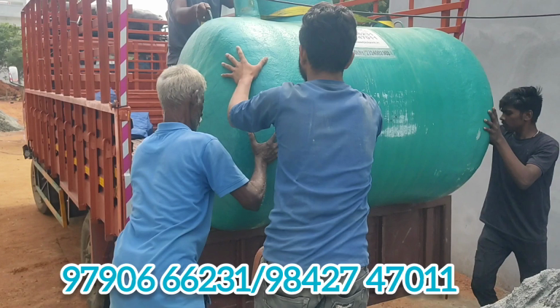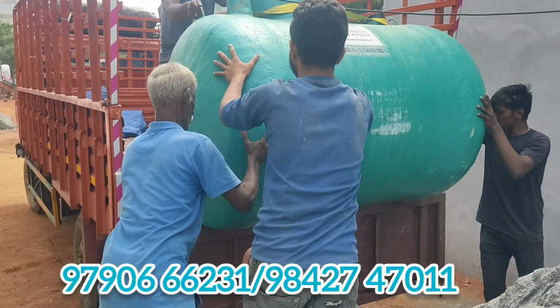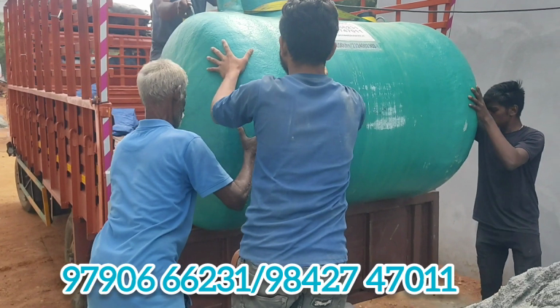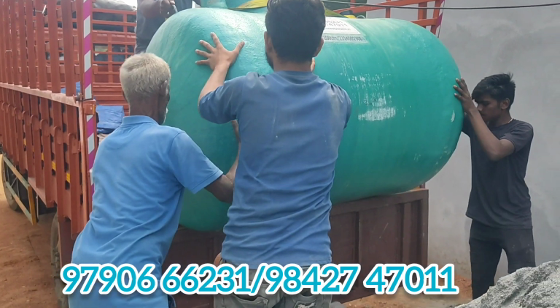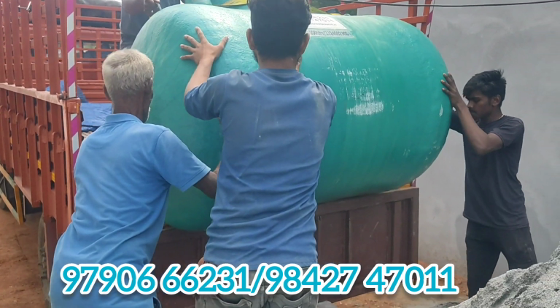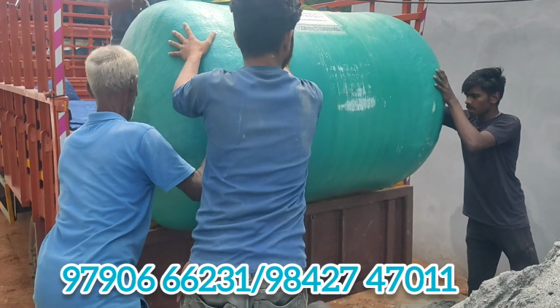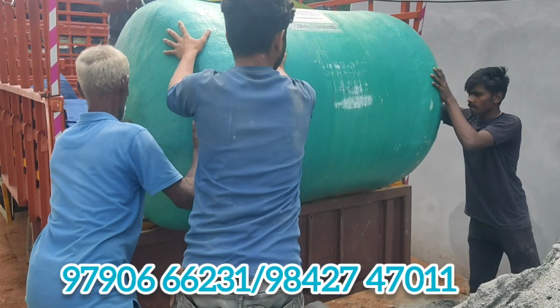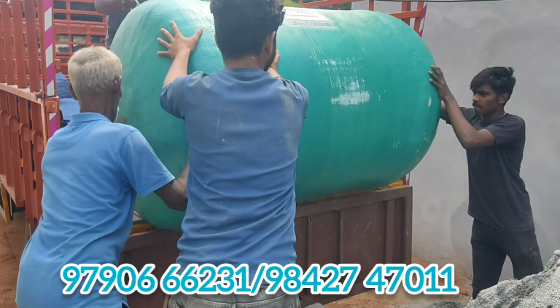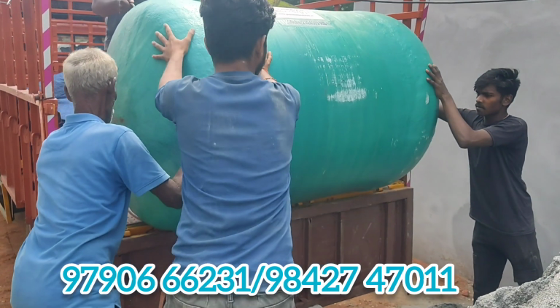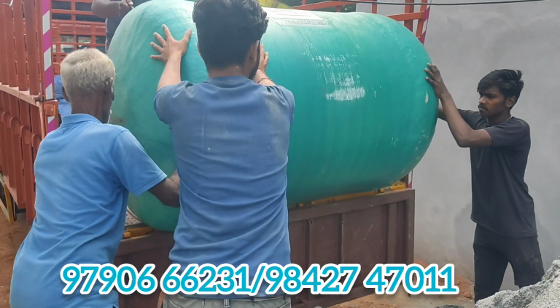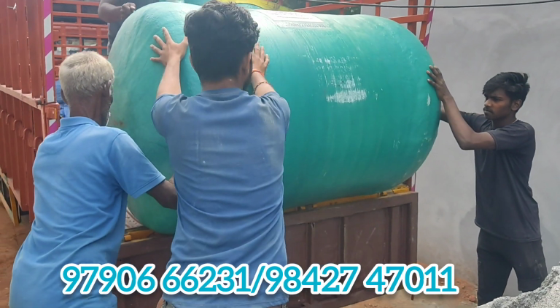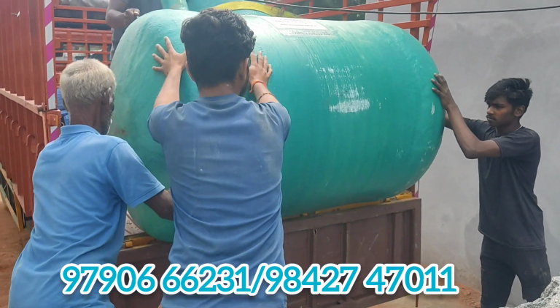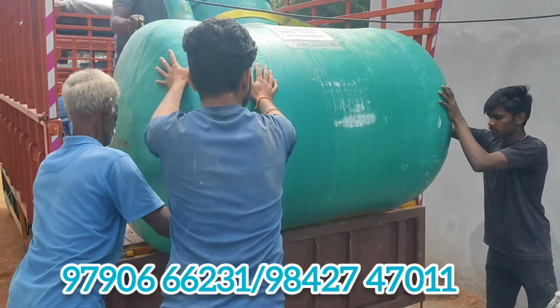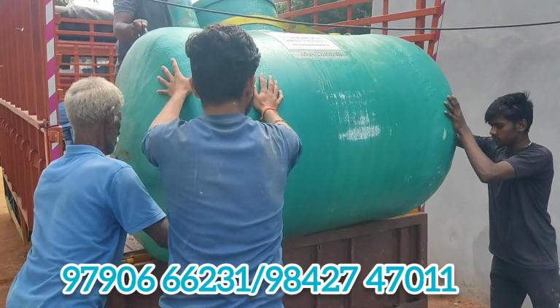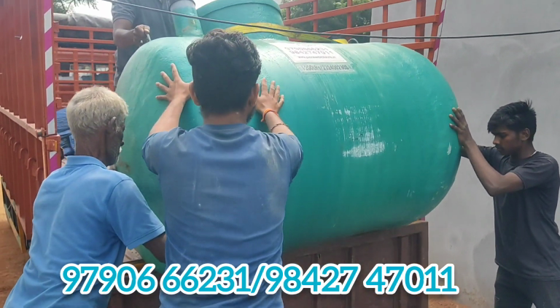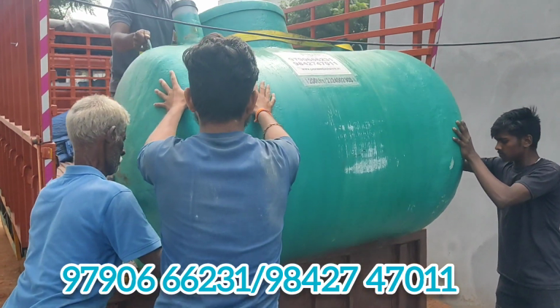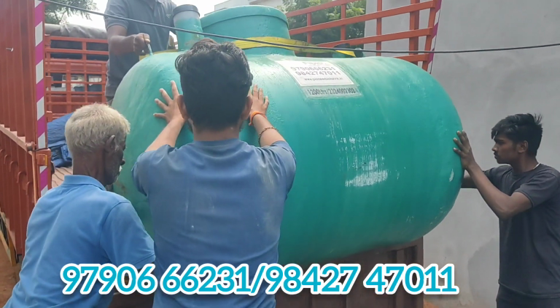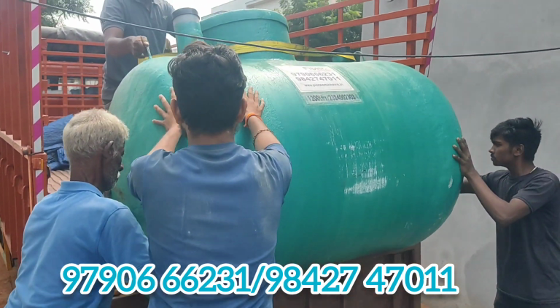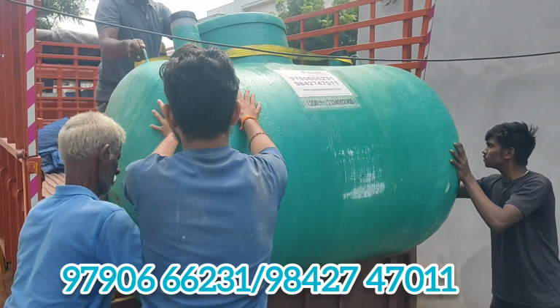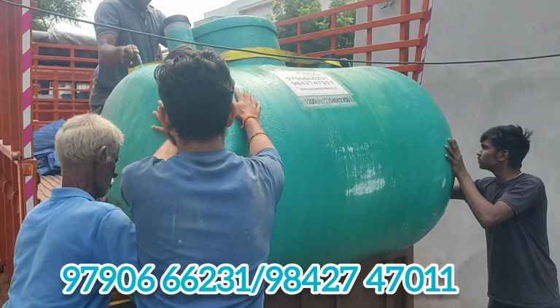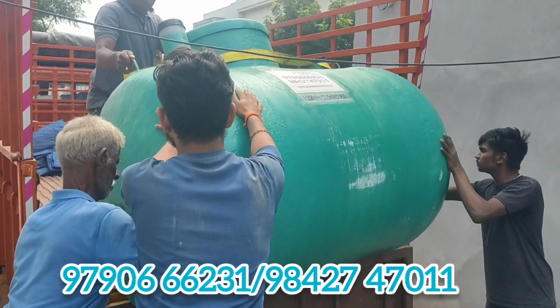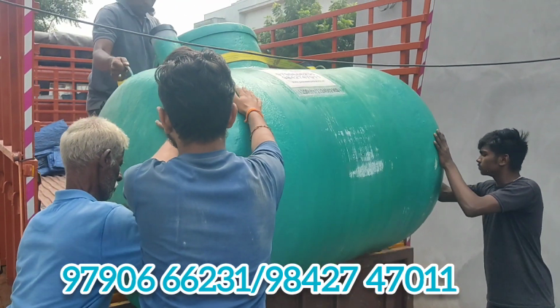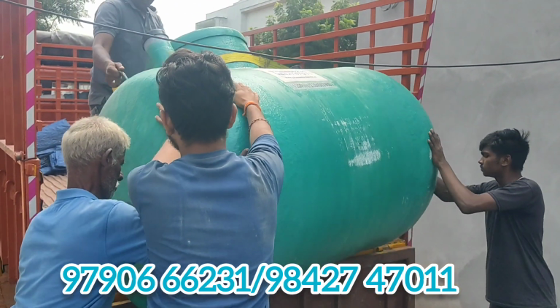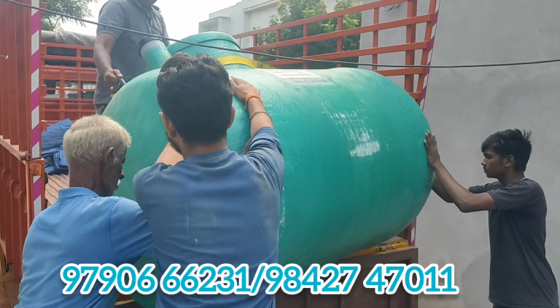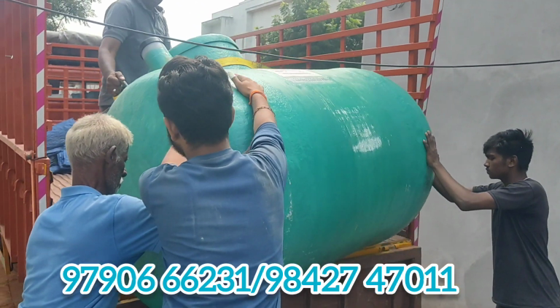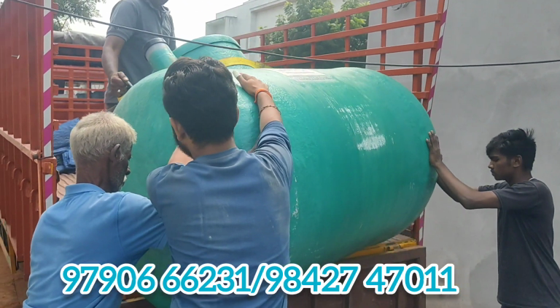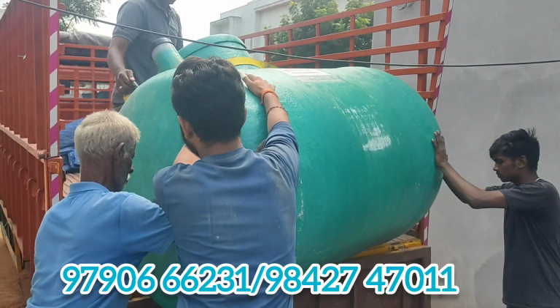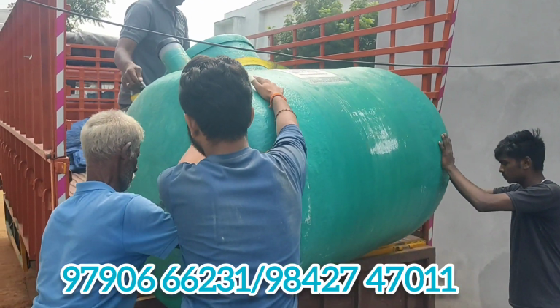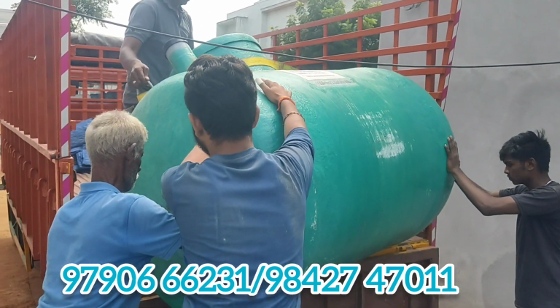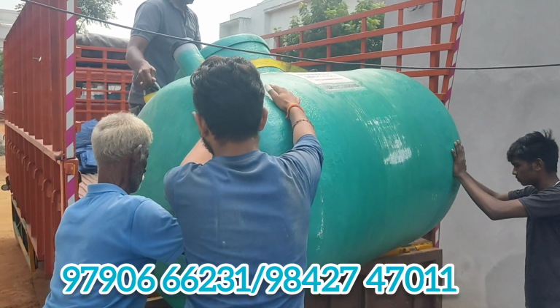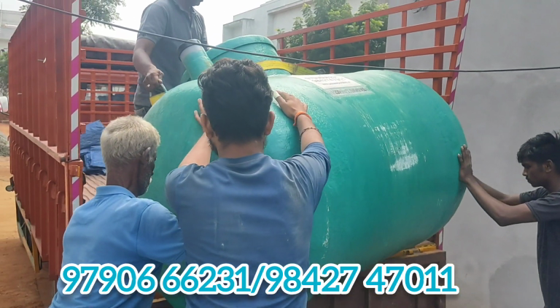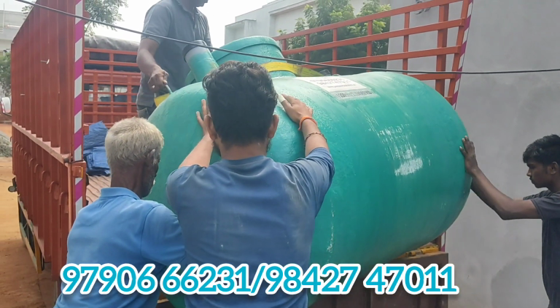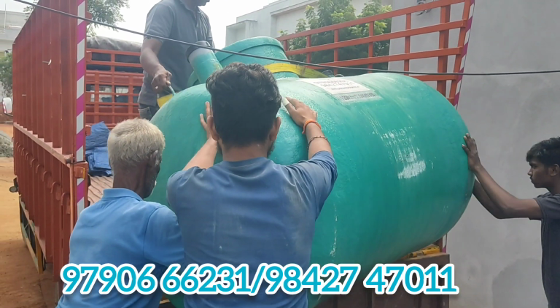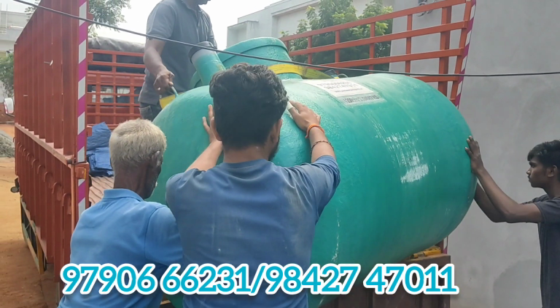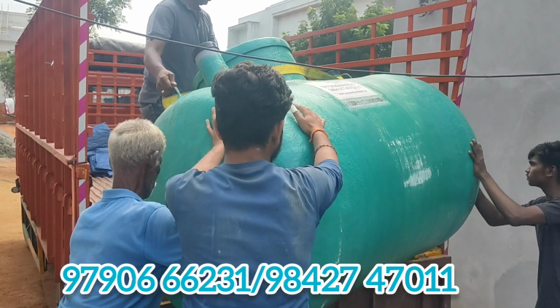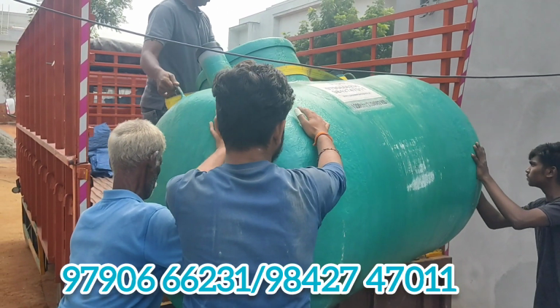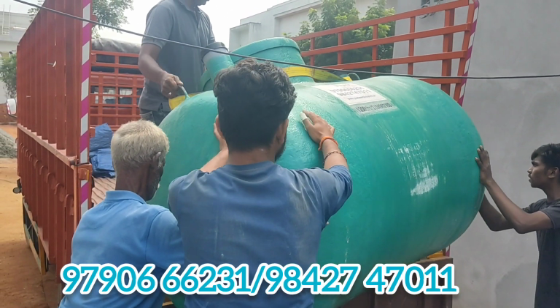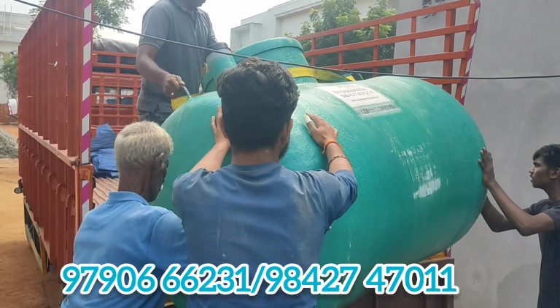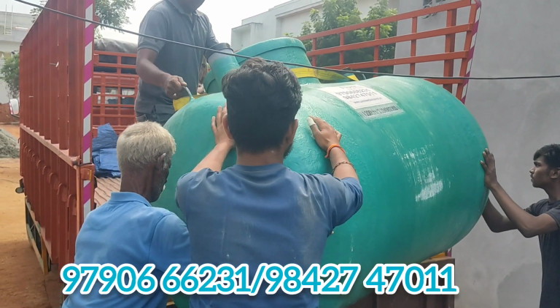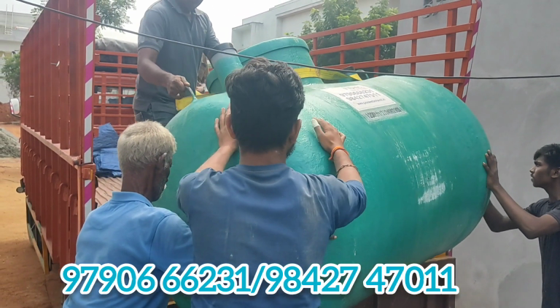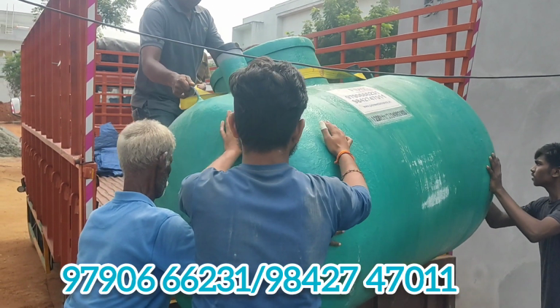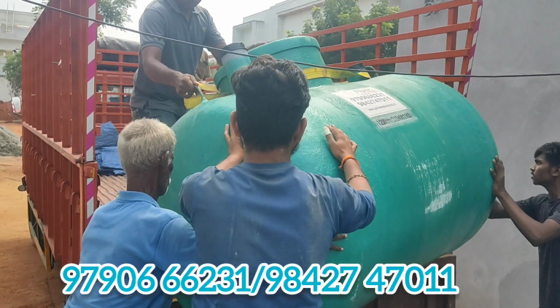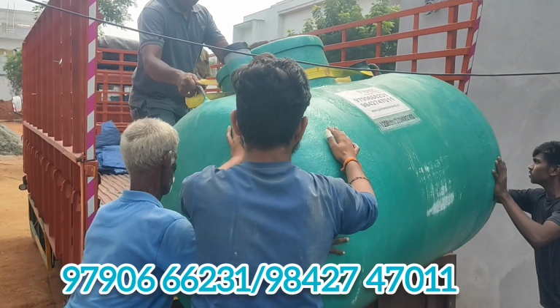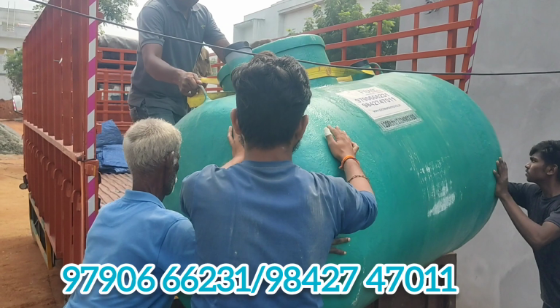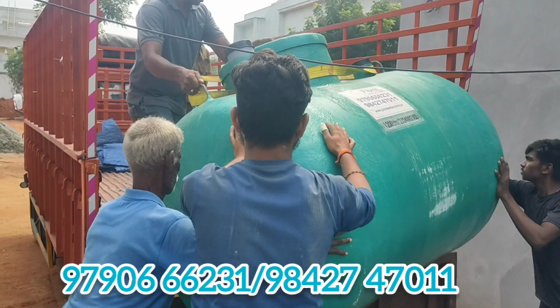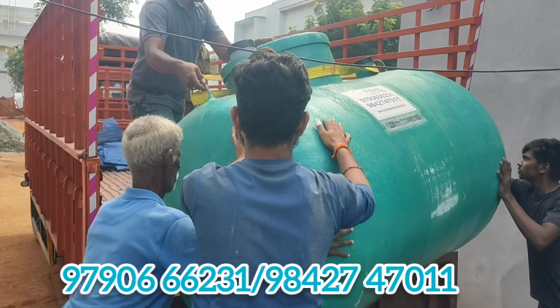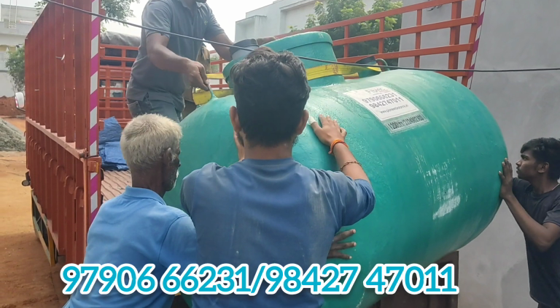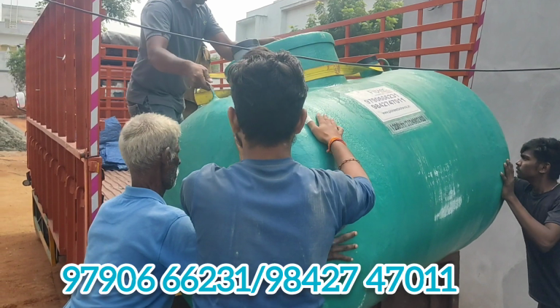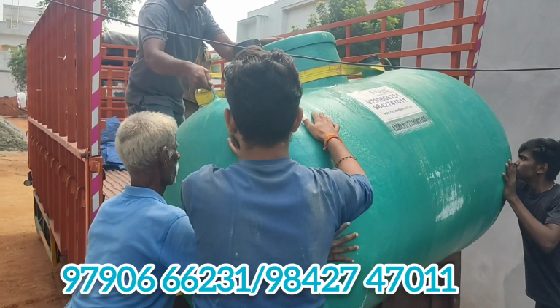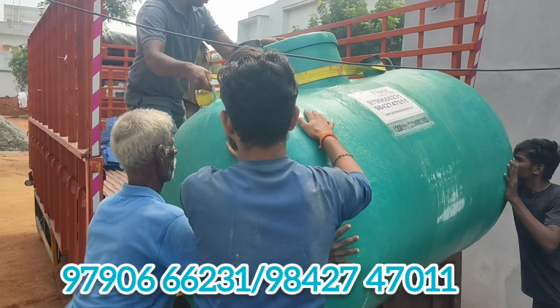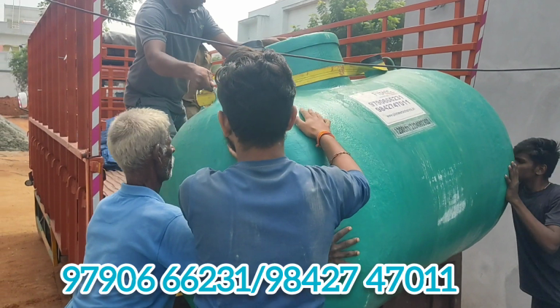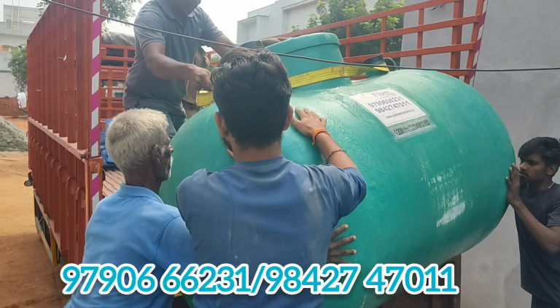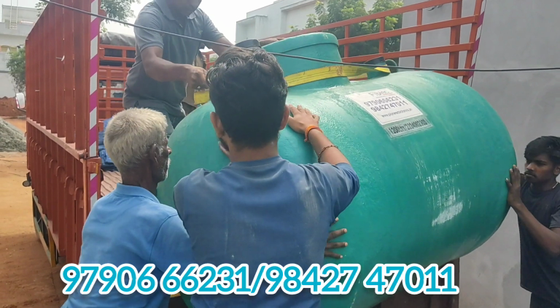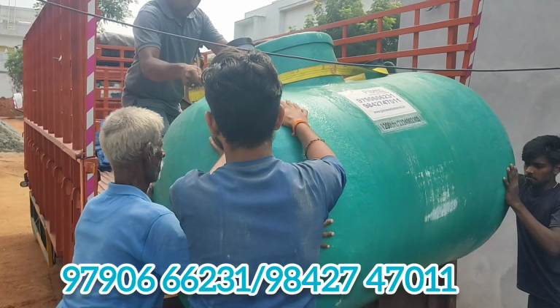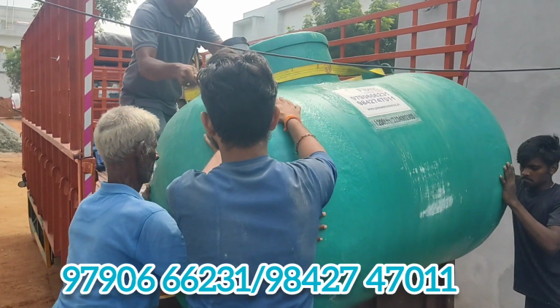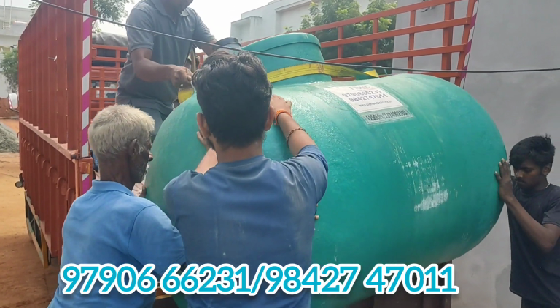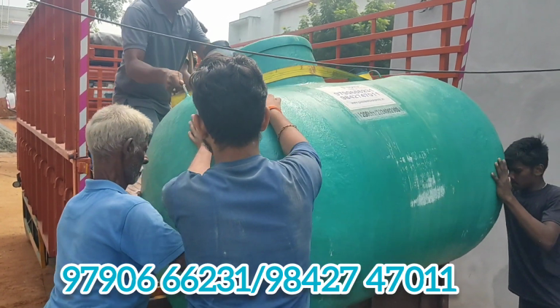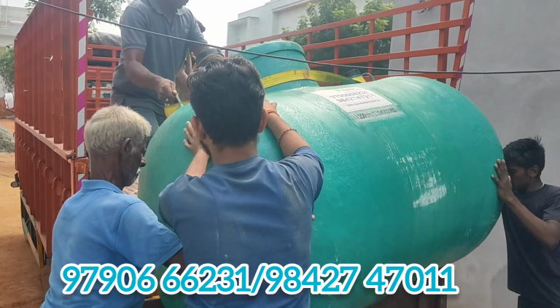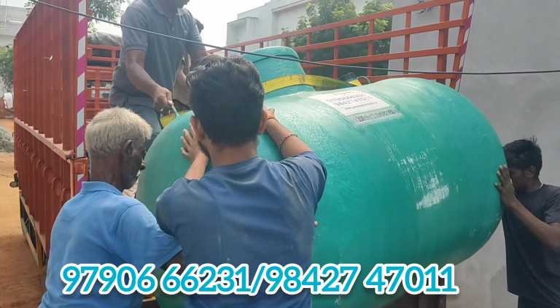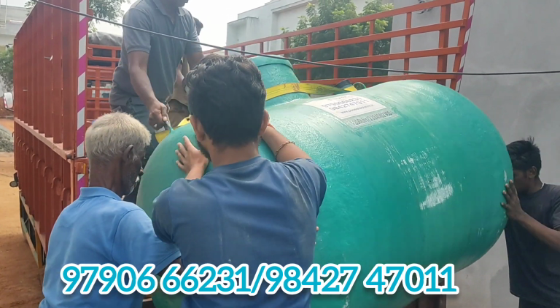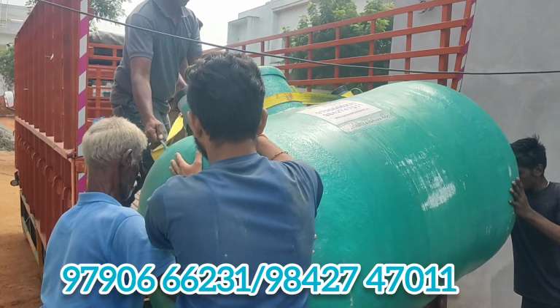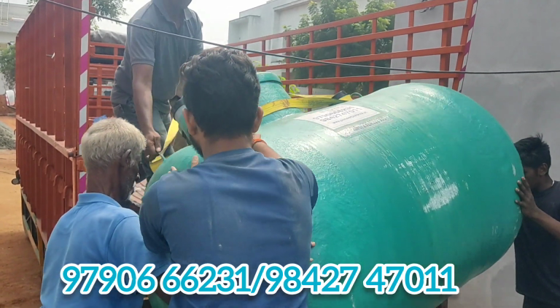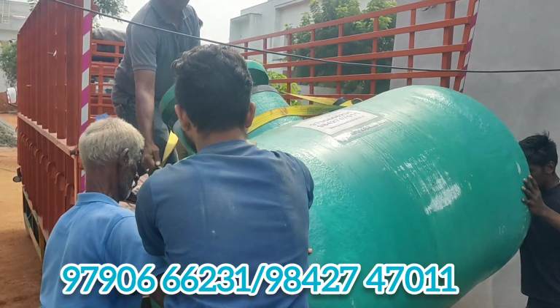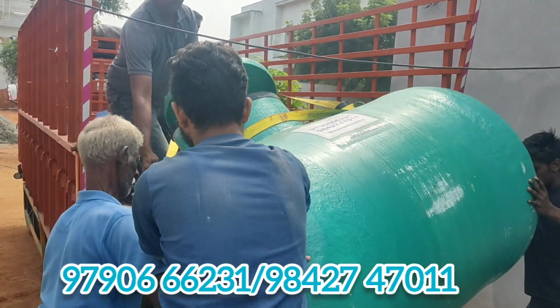Hi friends, we are going to go to Salem Park now. Our Piner Biosubri tank is IR380. We are going to go to a furniture manufacturing company.